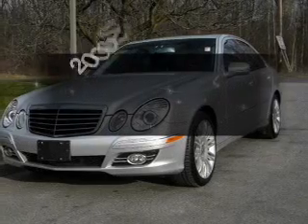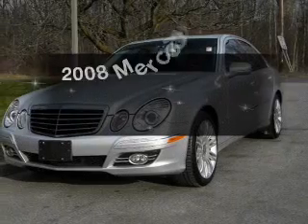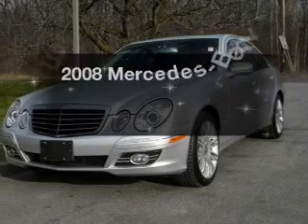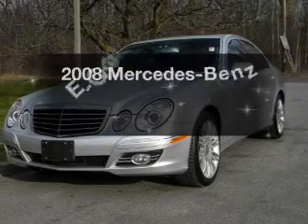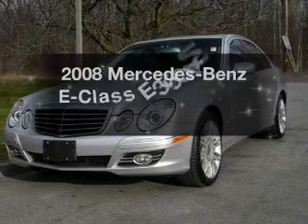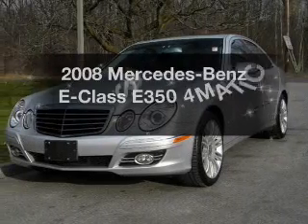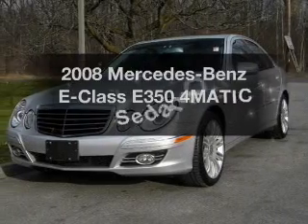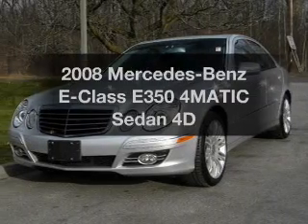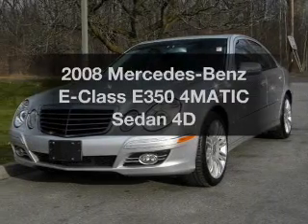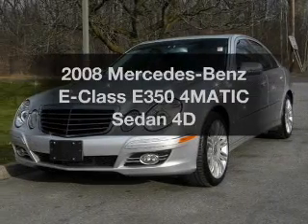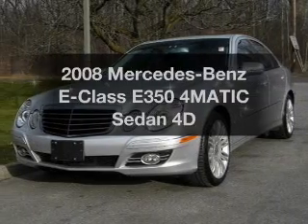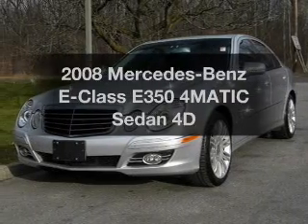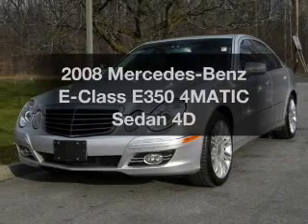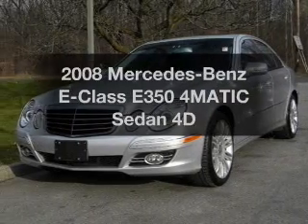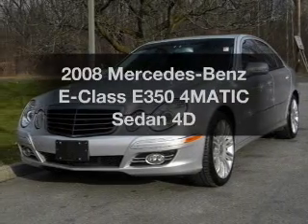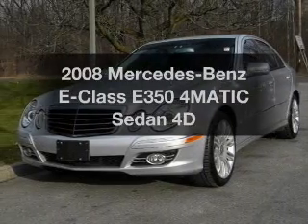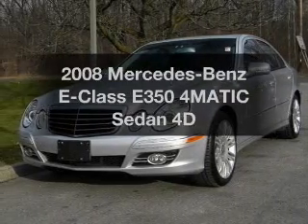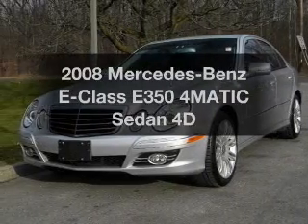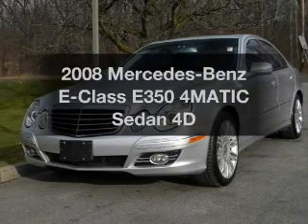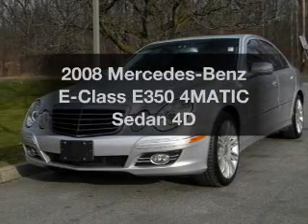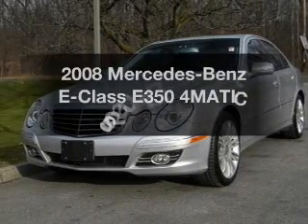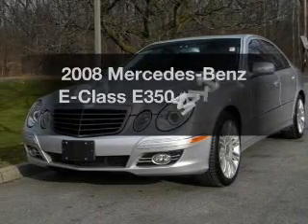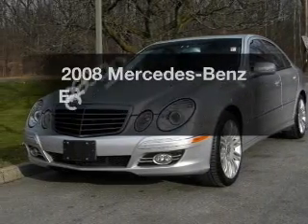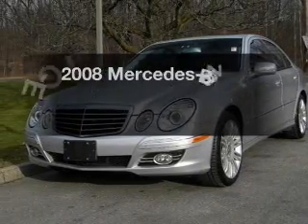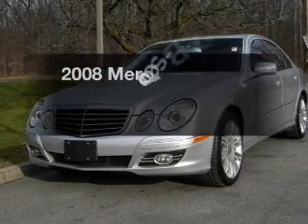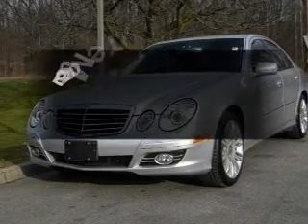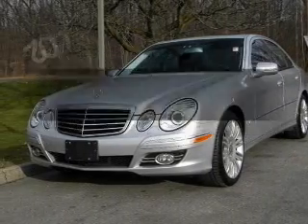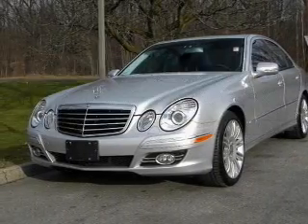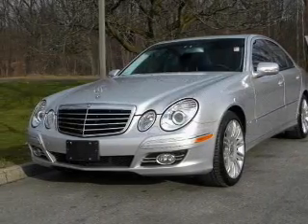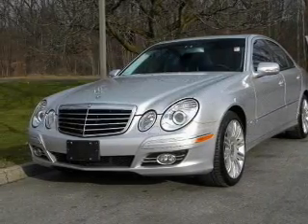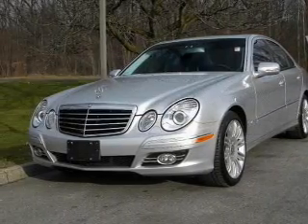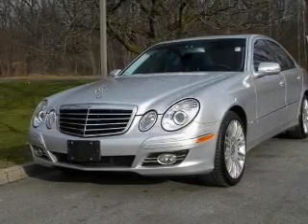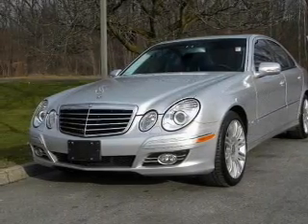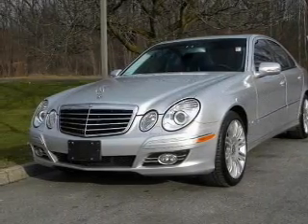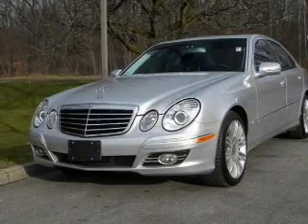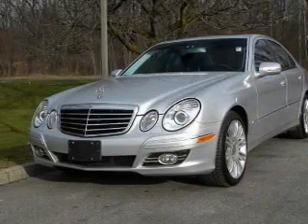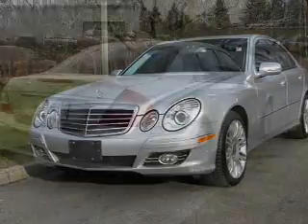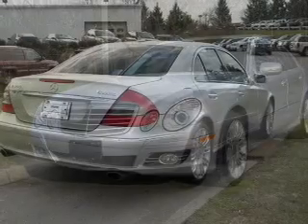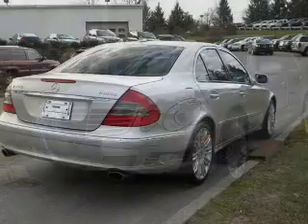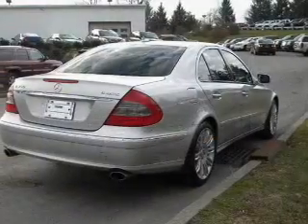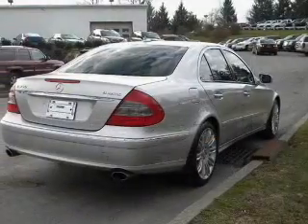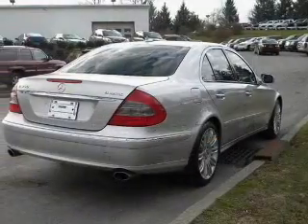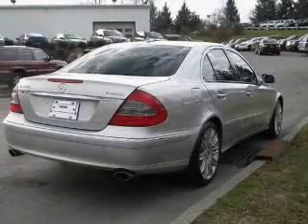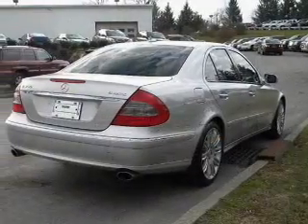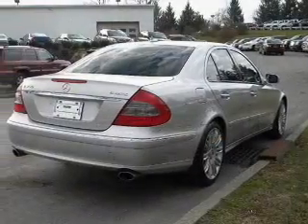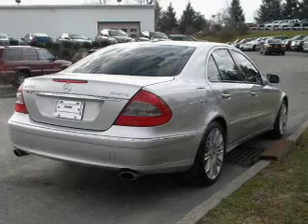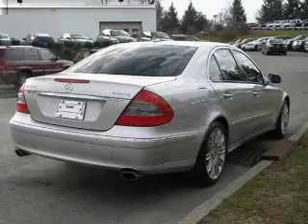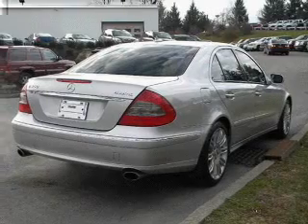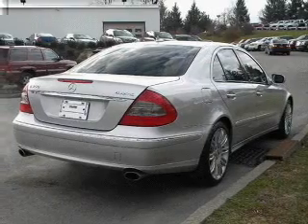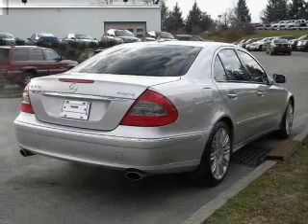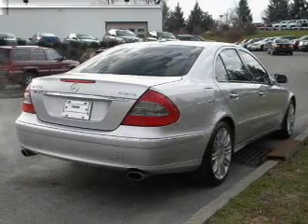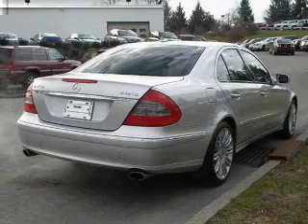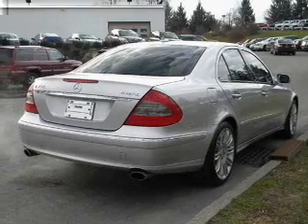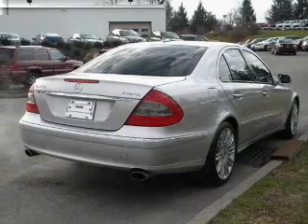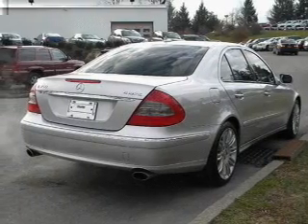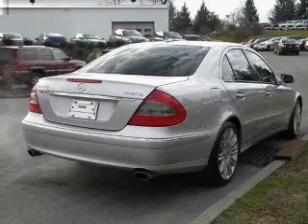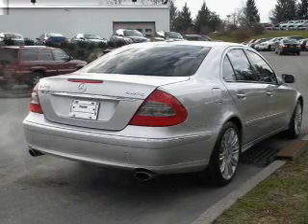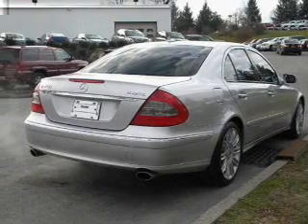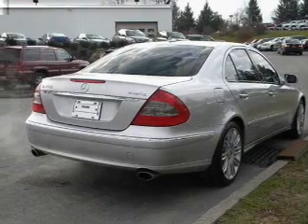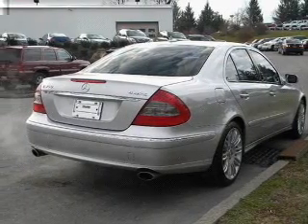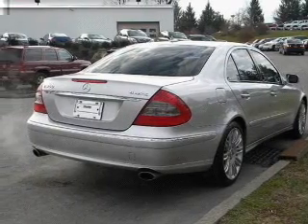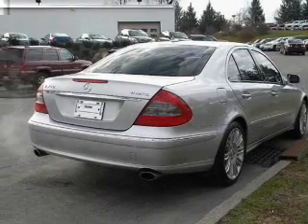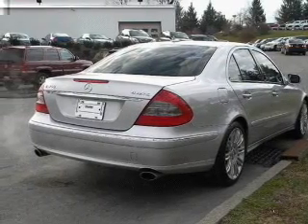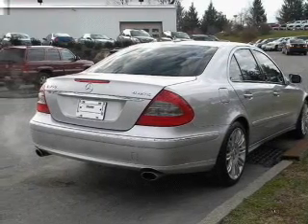Introducing the 2008 Mercedes-Benz E-Class. If you're looking for an automobile with great attributes, look no further.